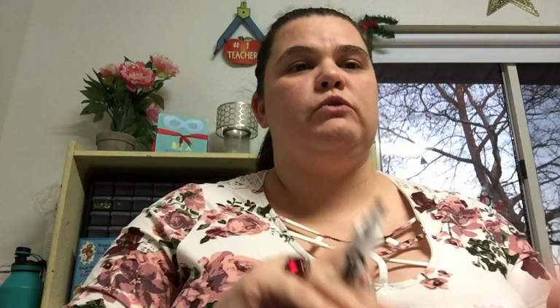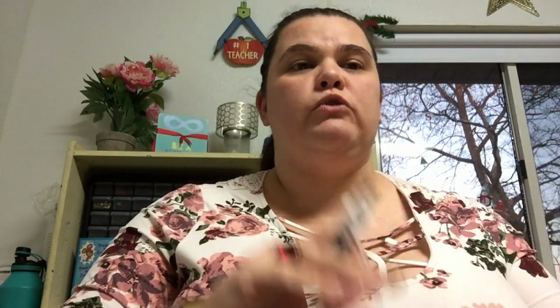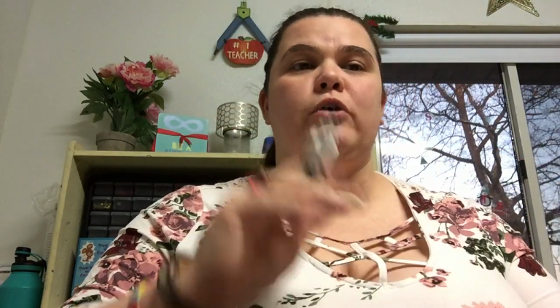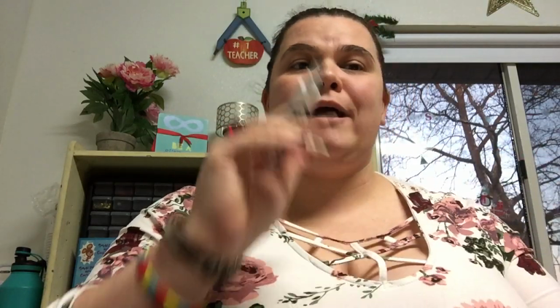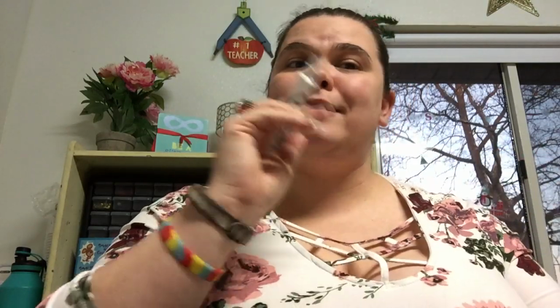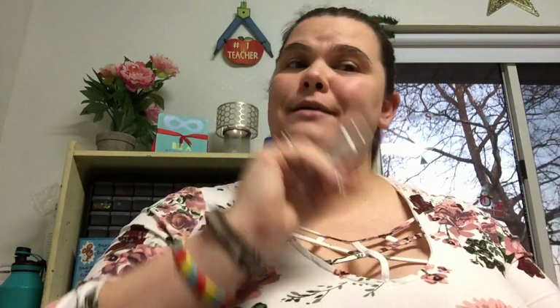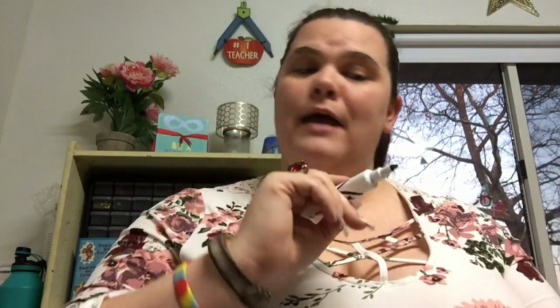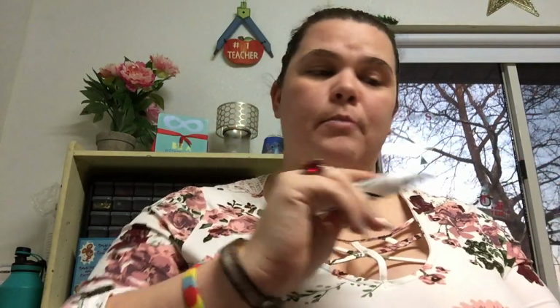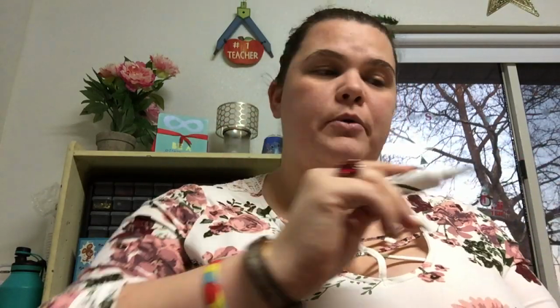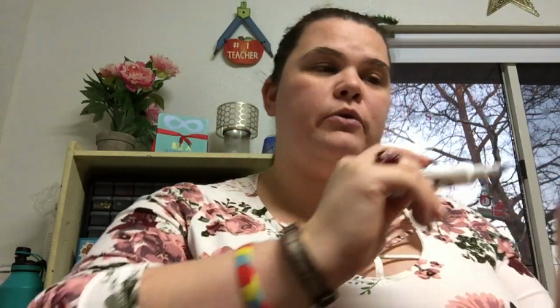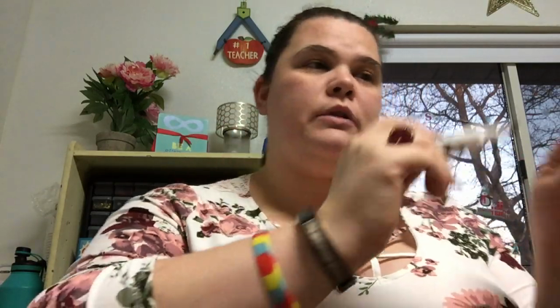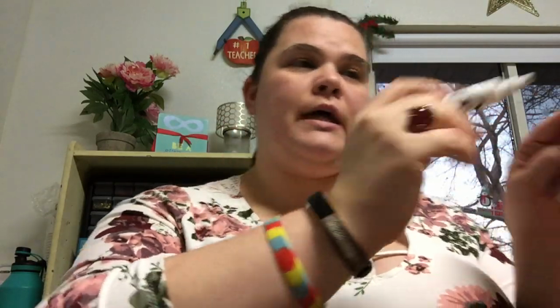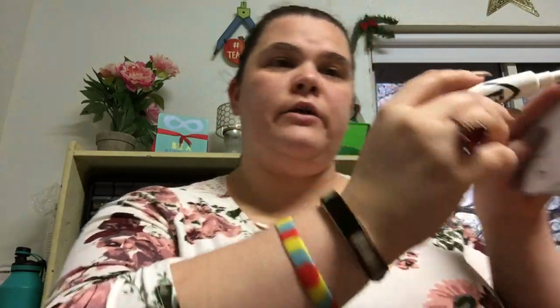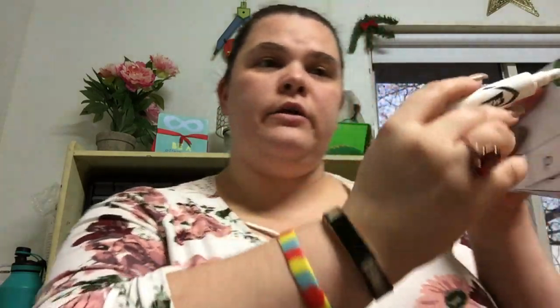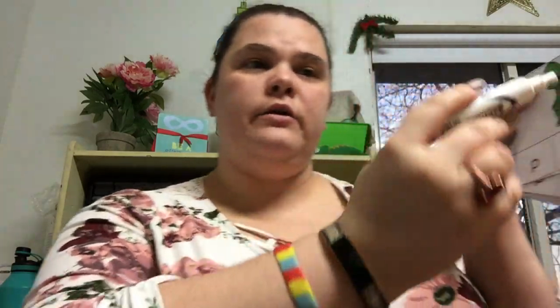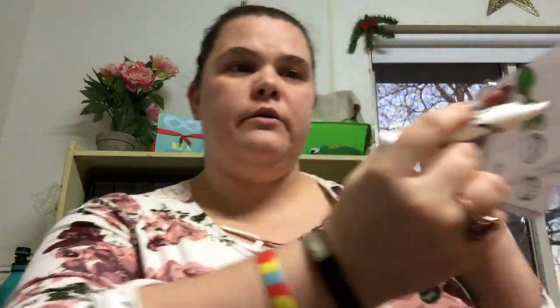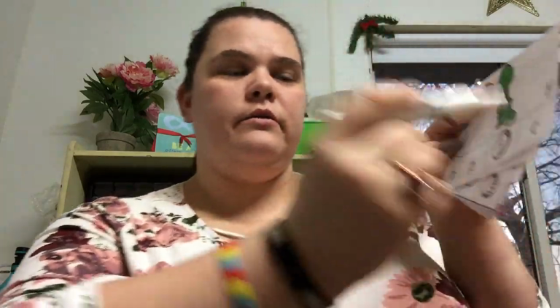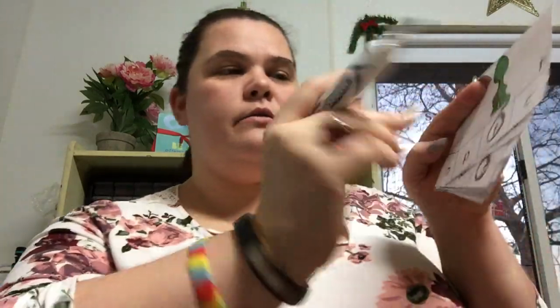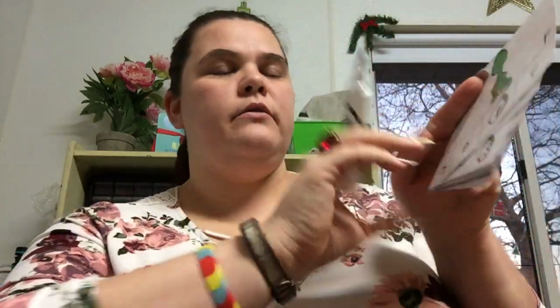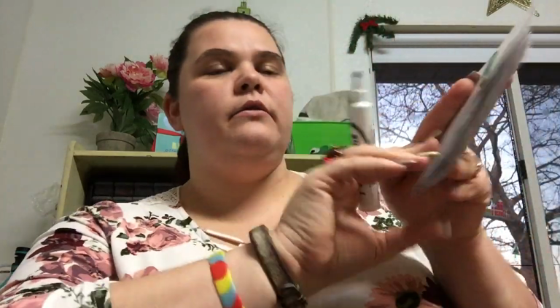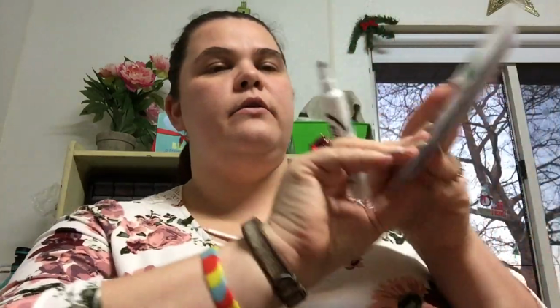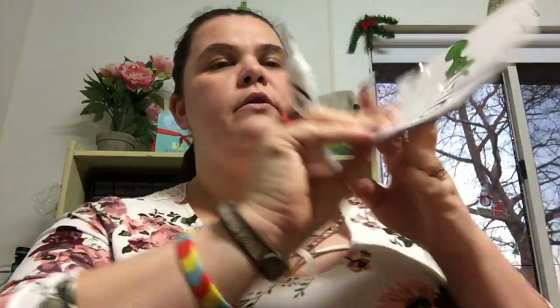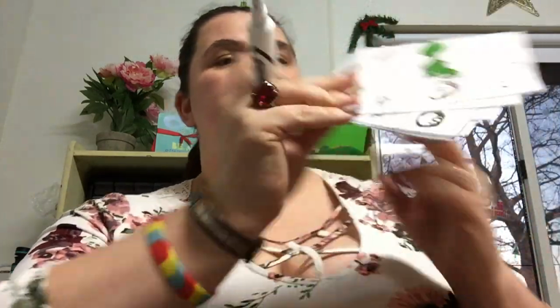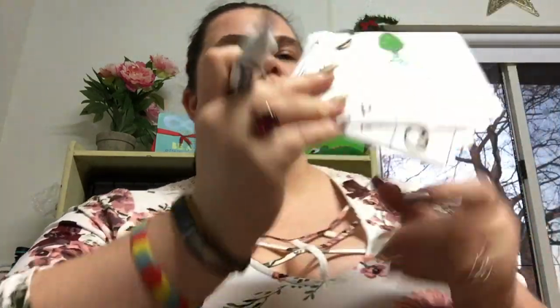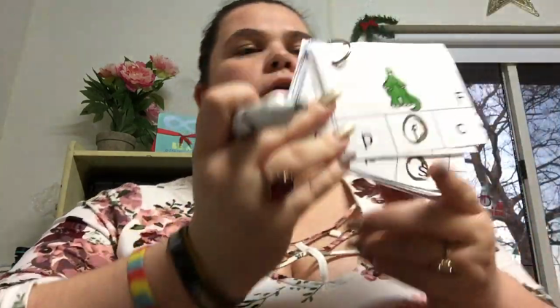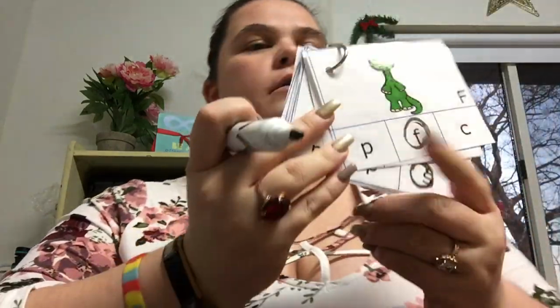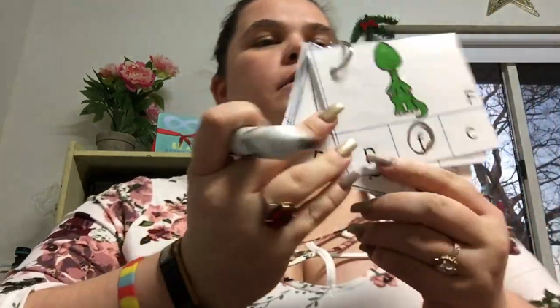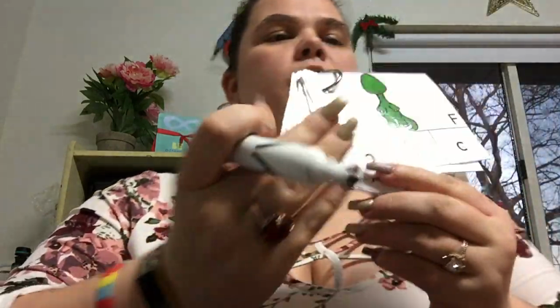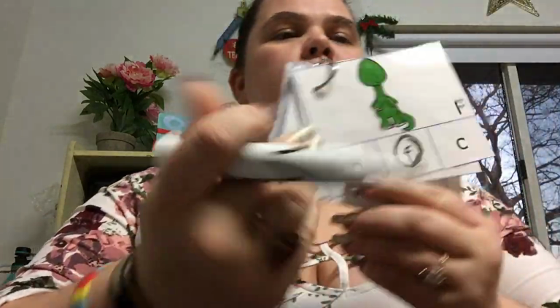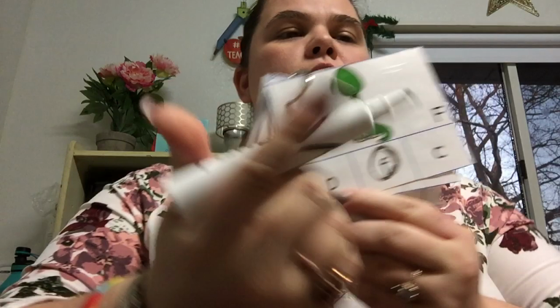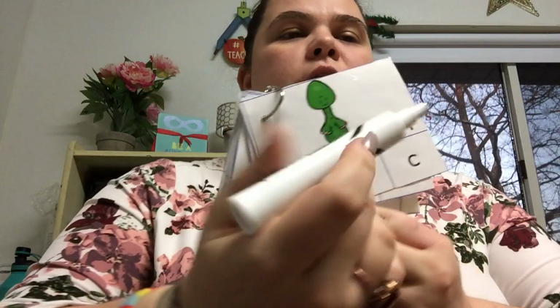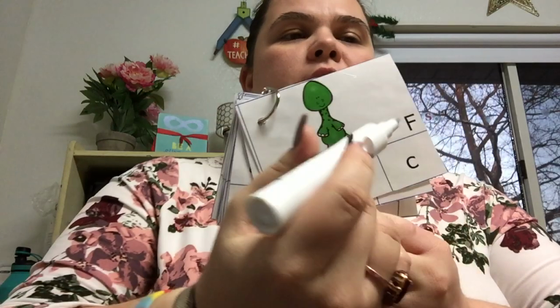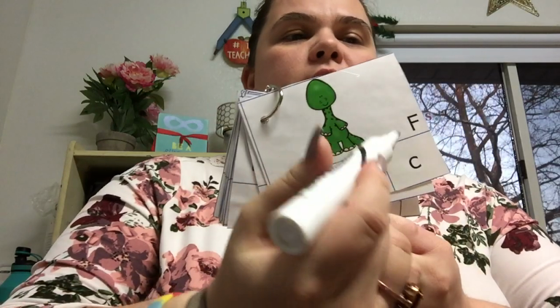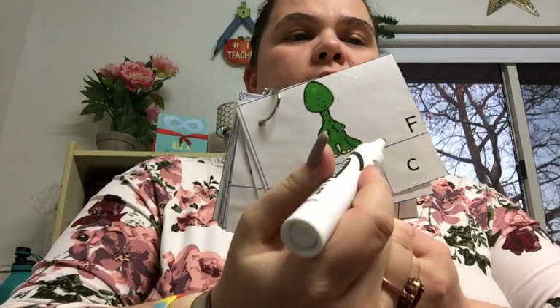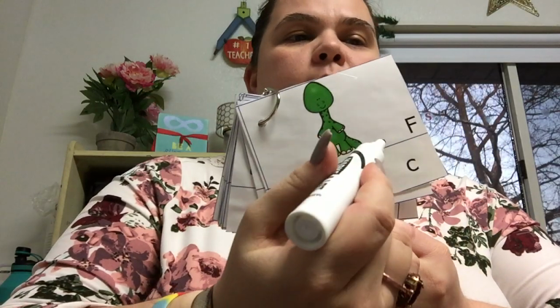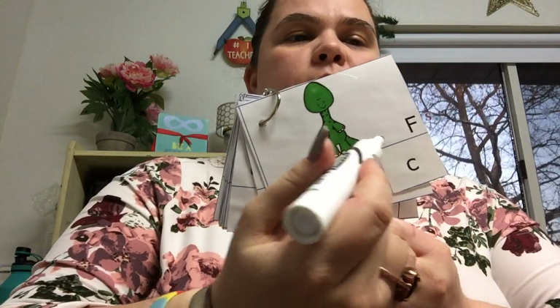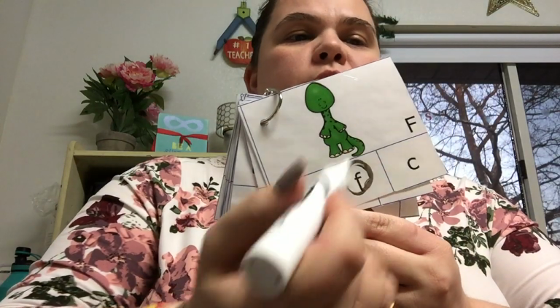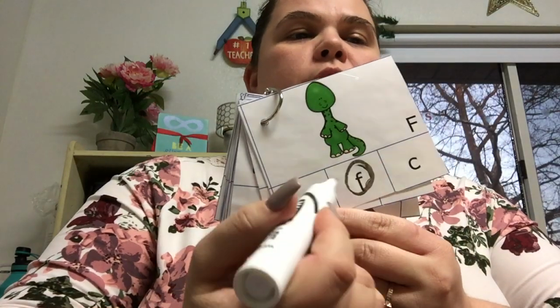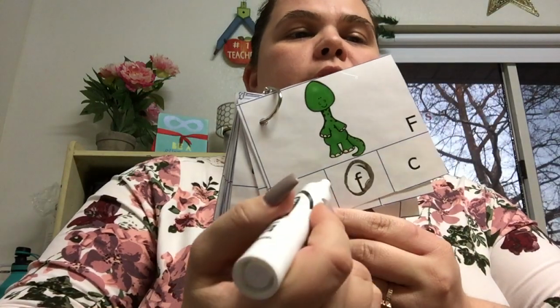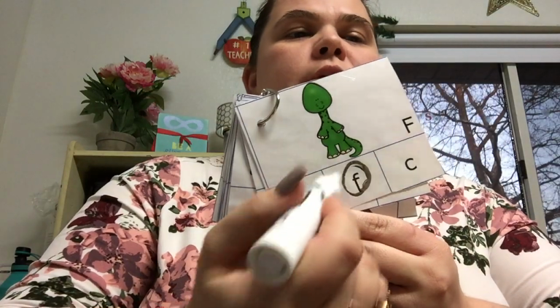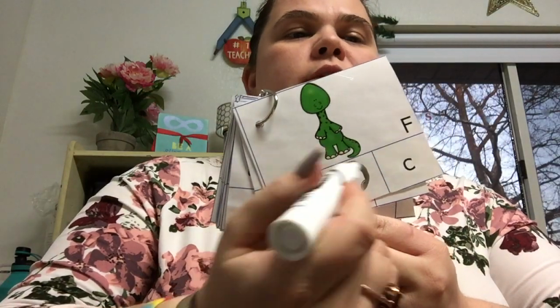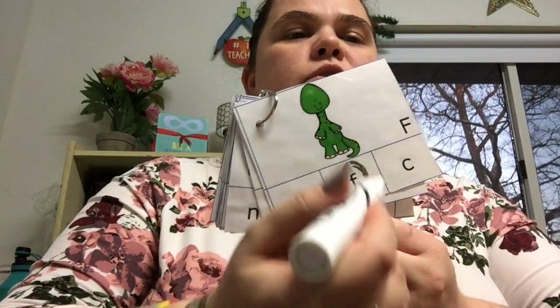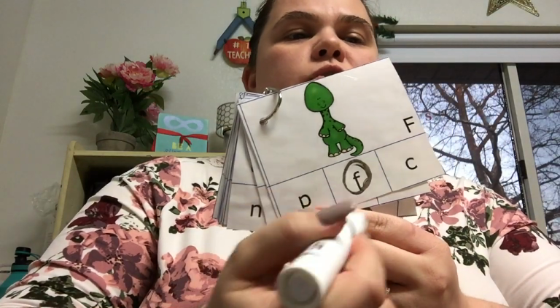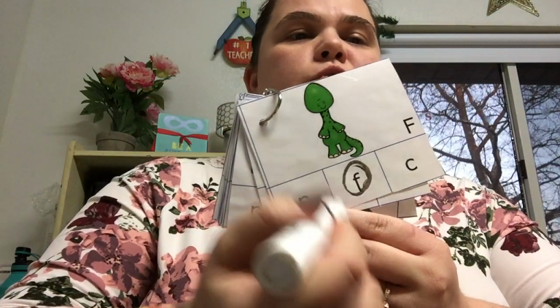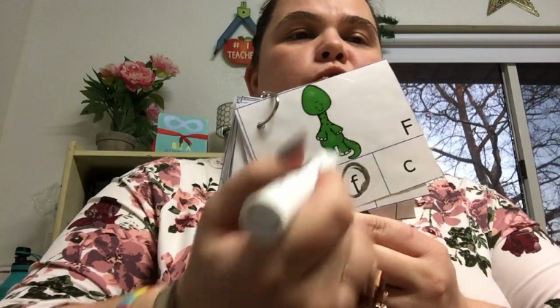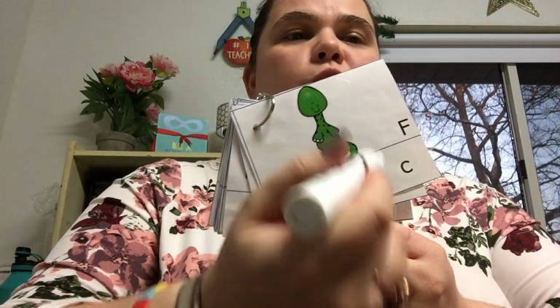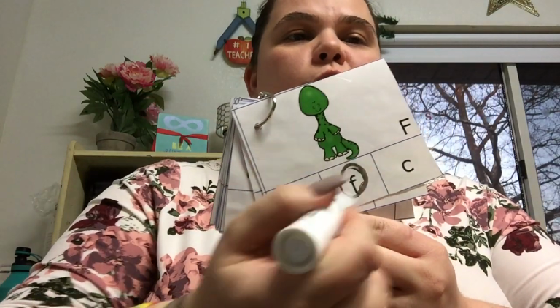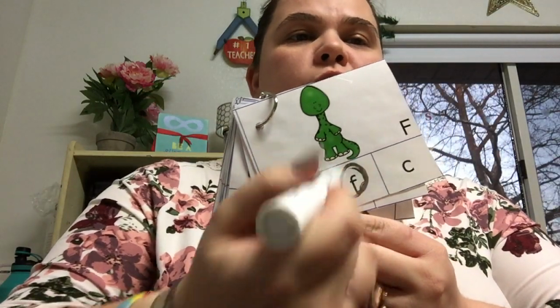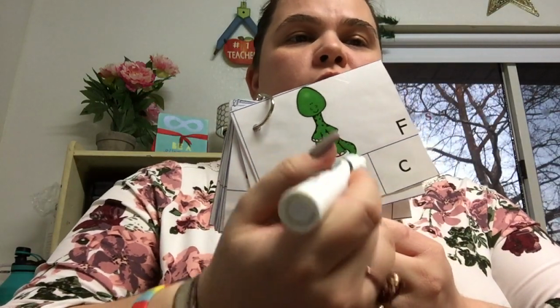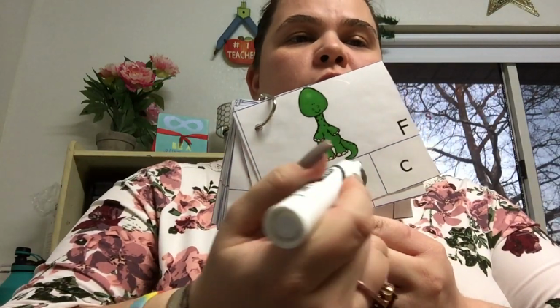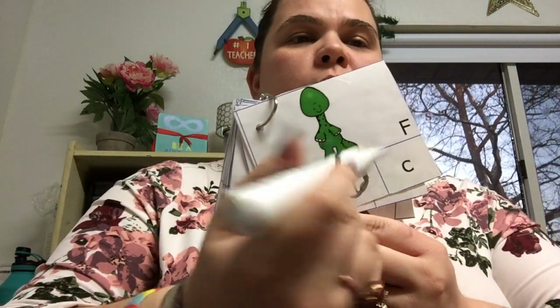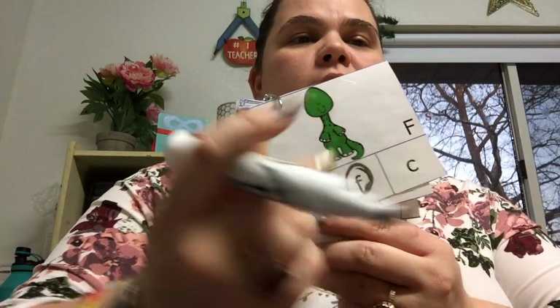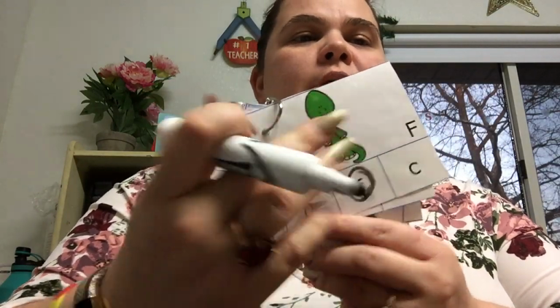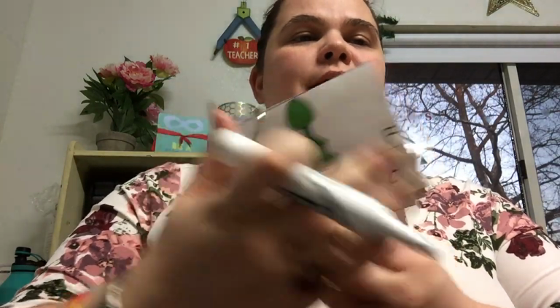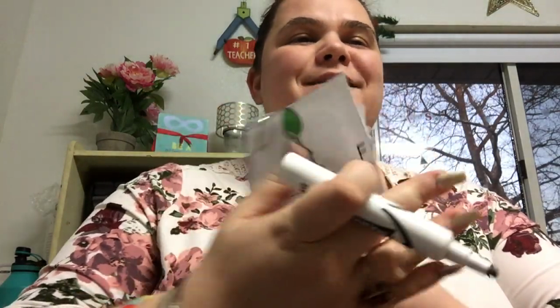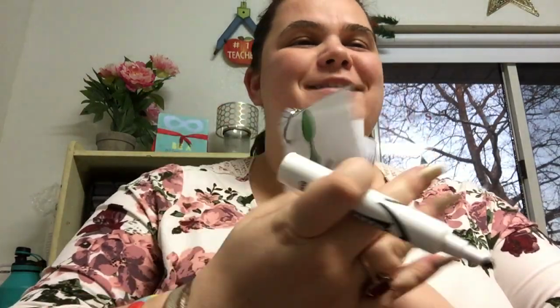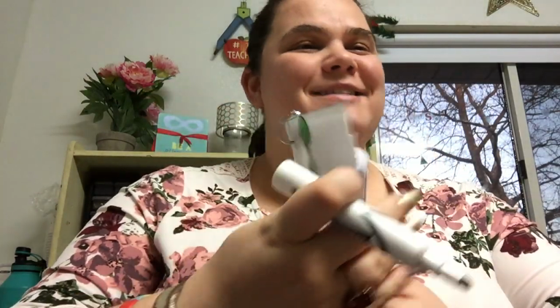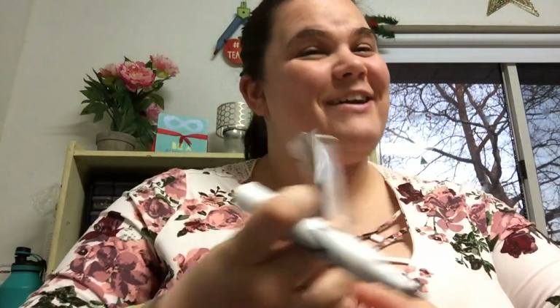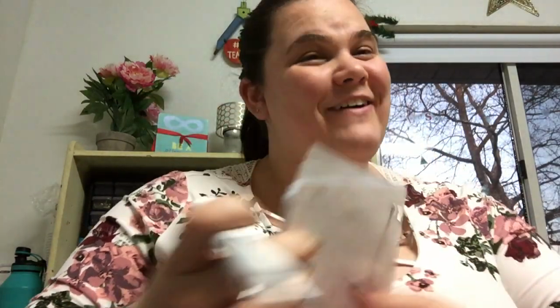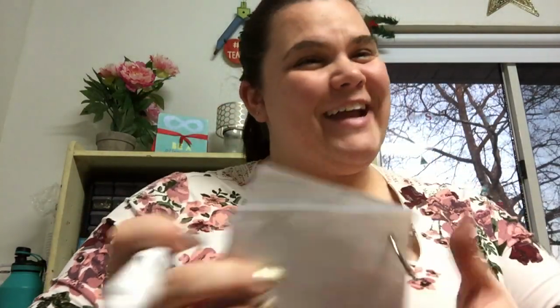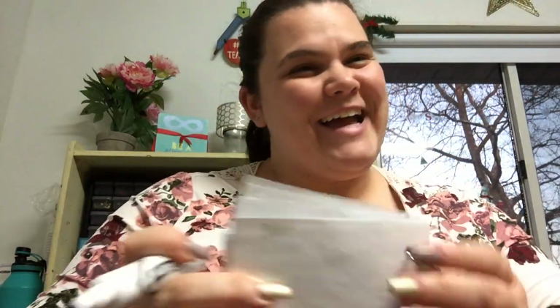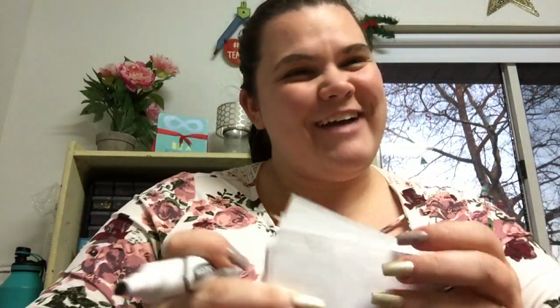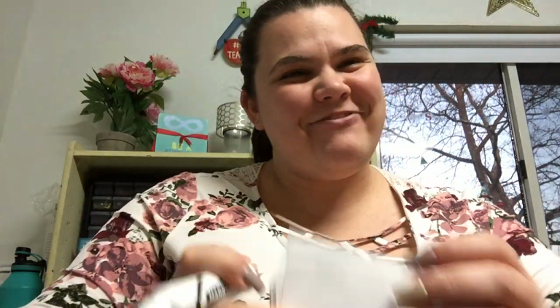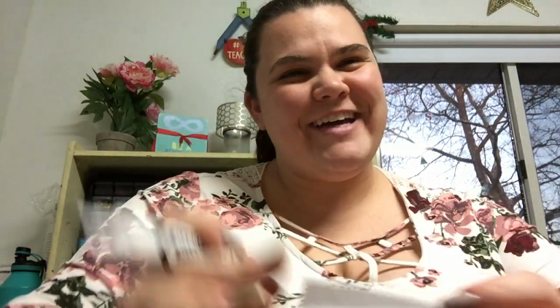So look at the capital letter, look at the capital, and circle the lowercase. All right, have fun!